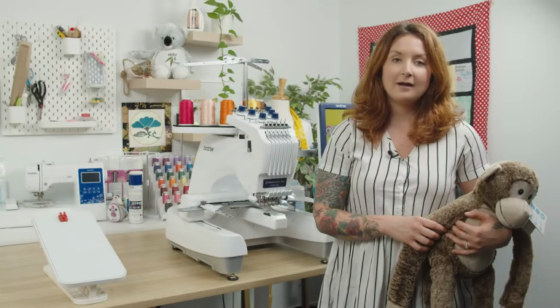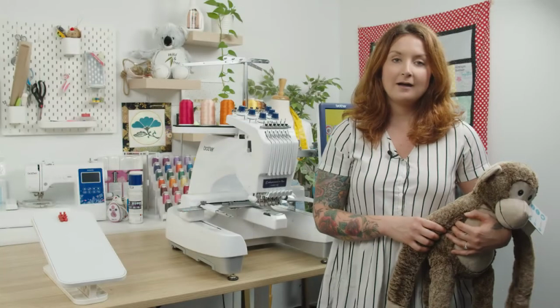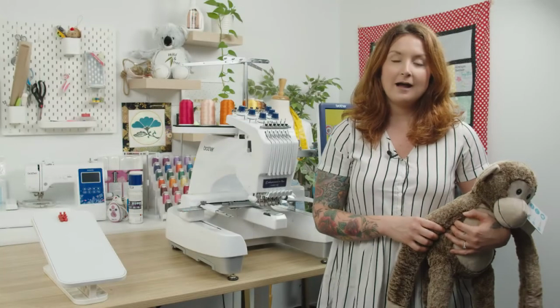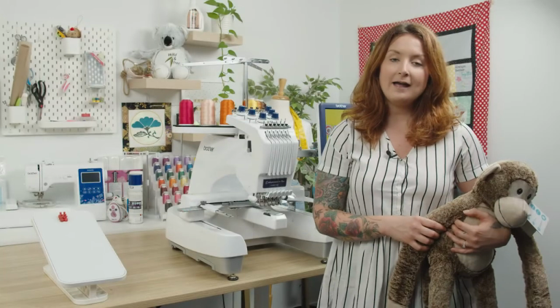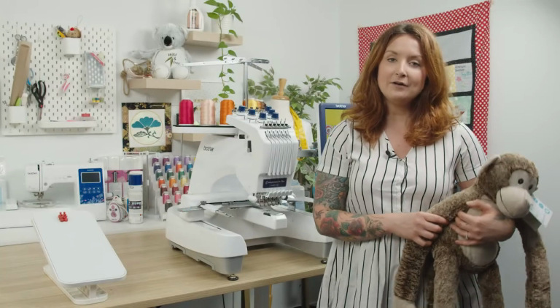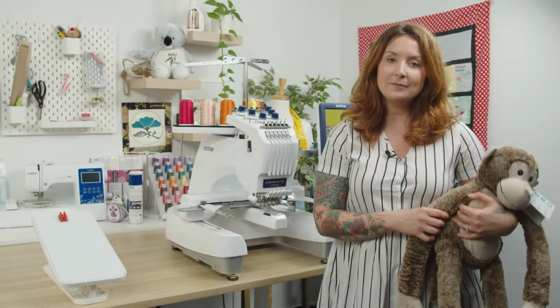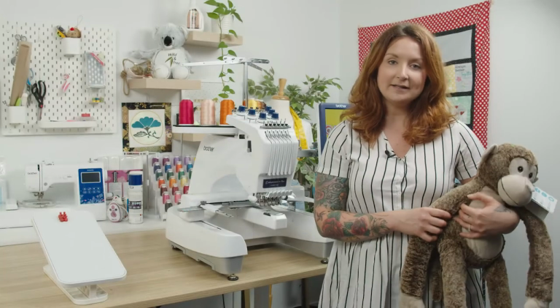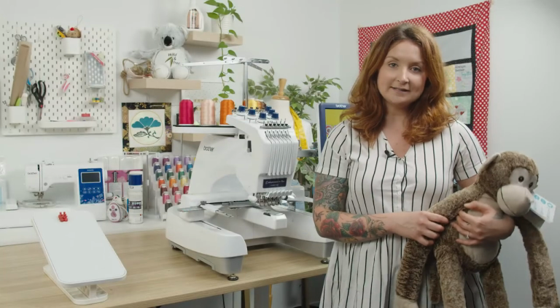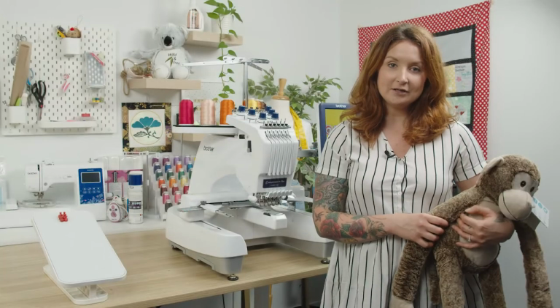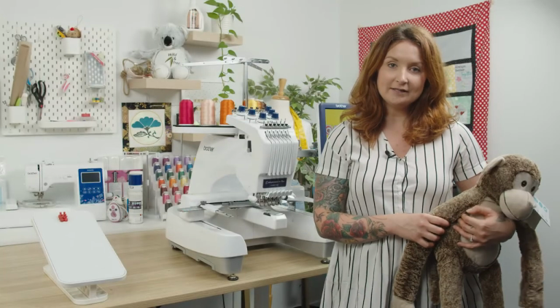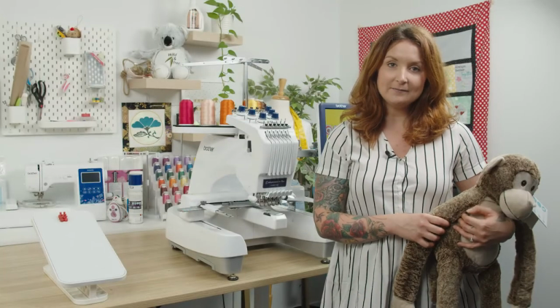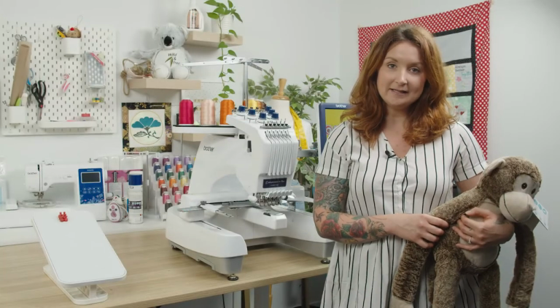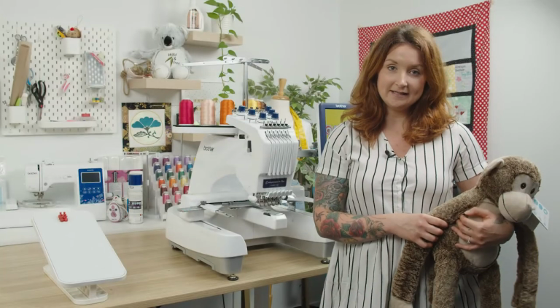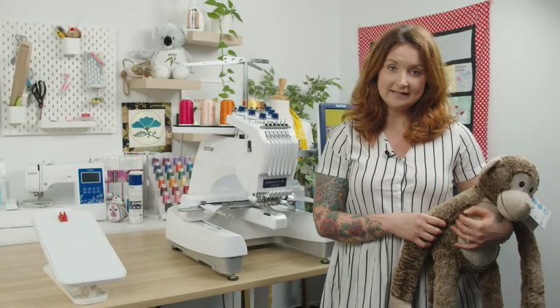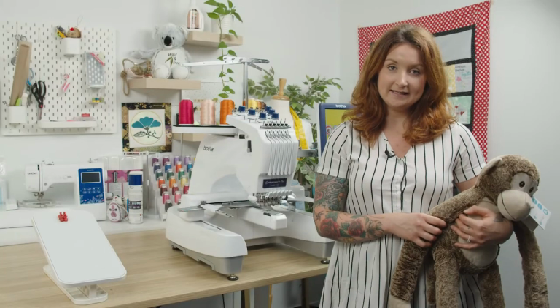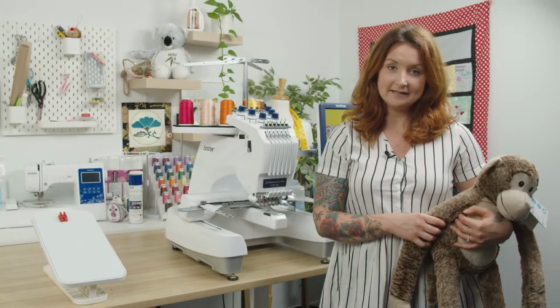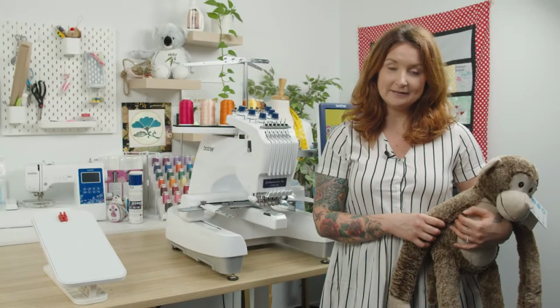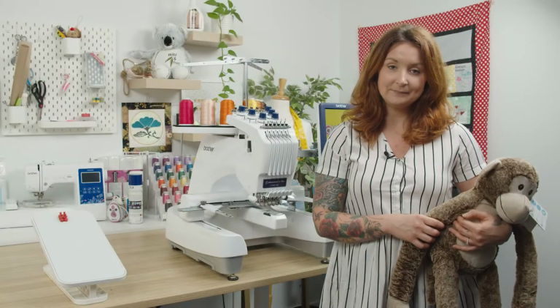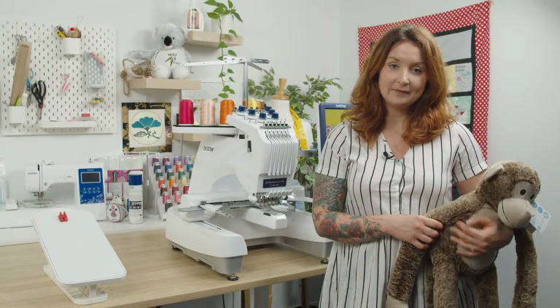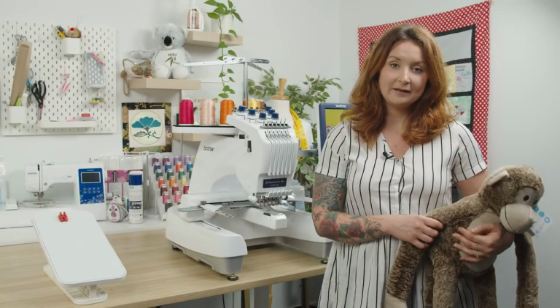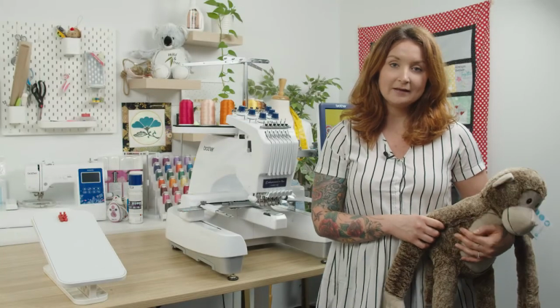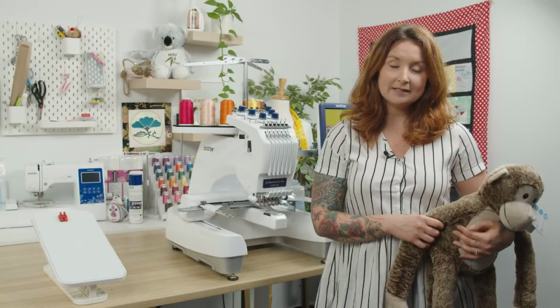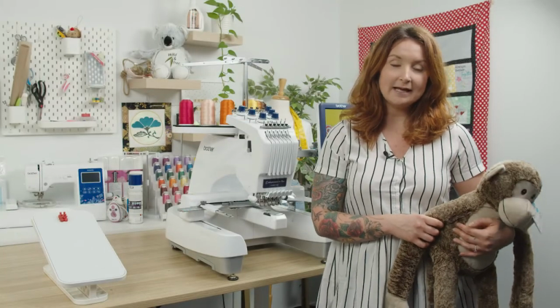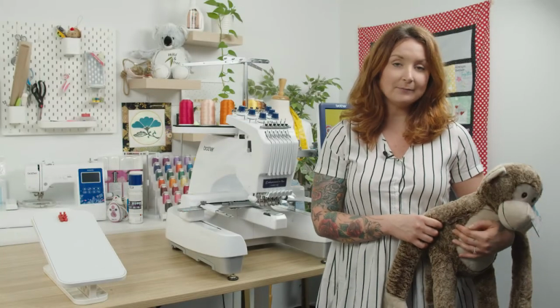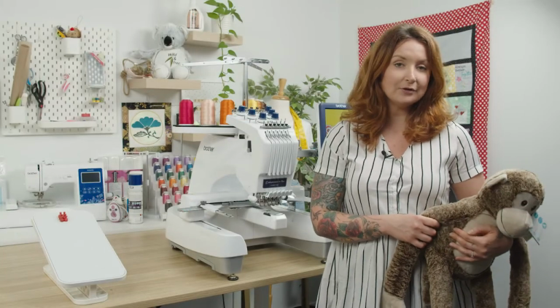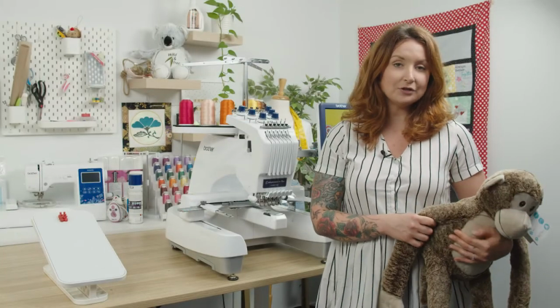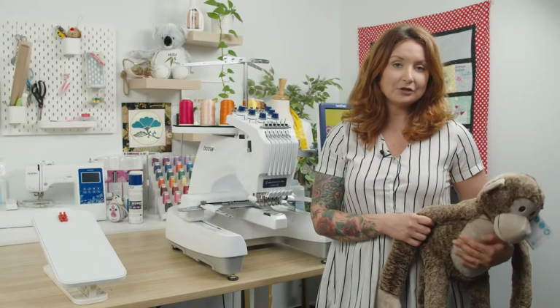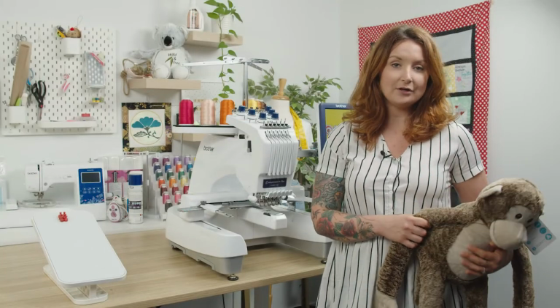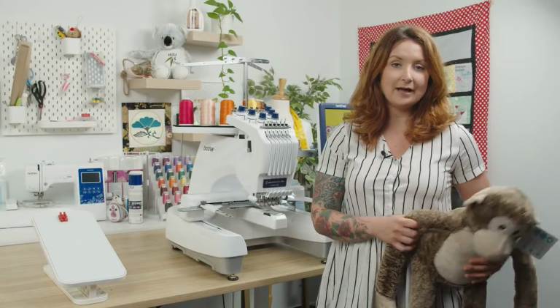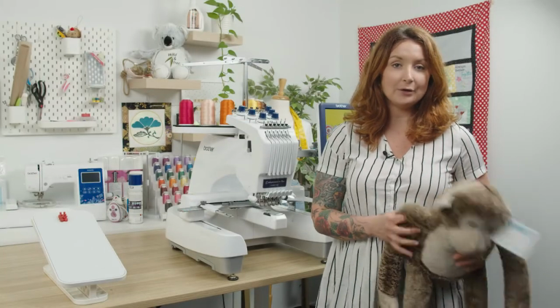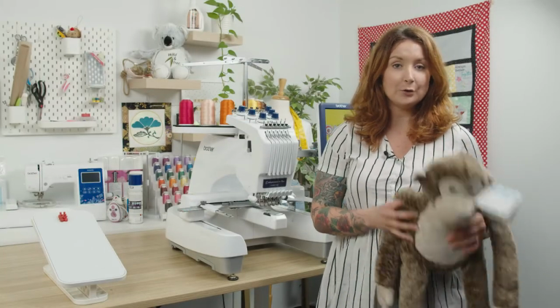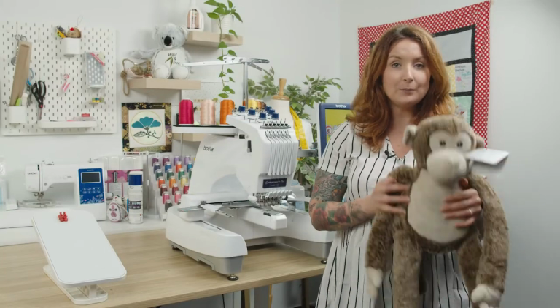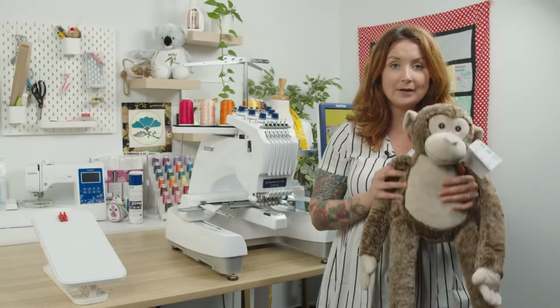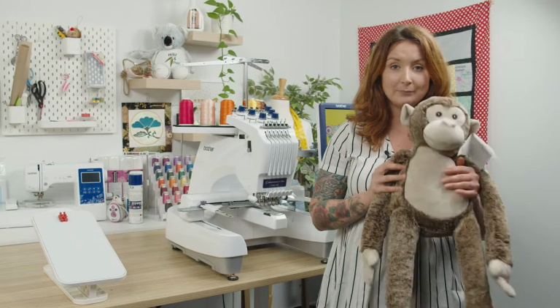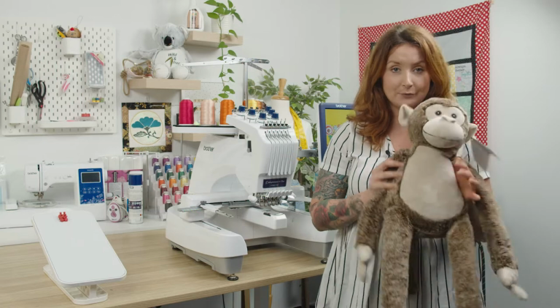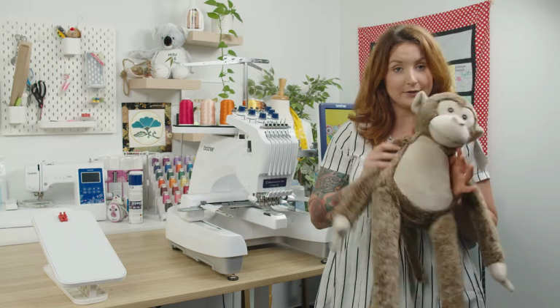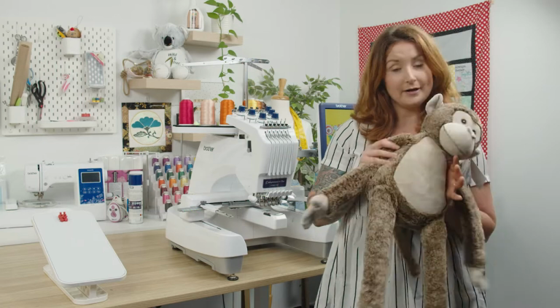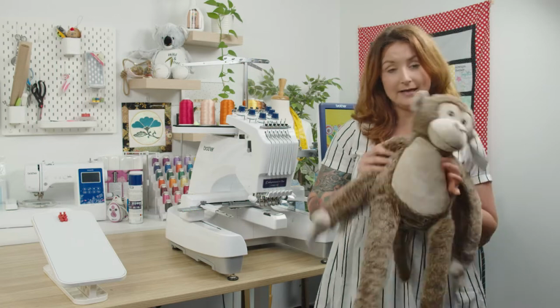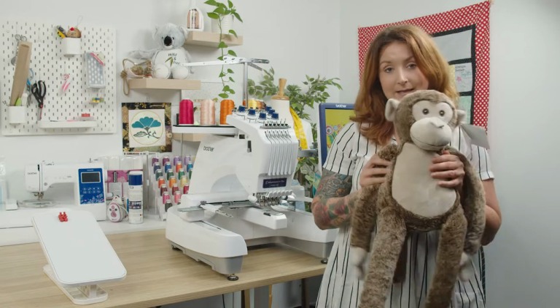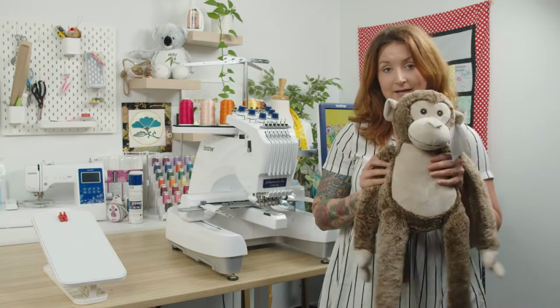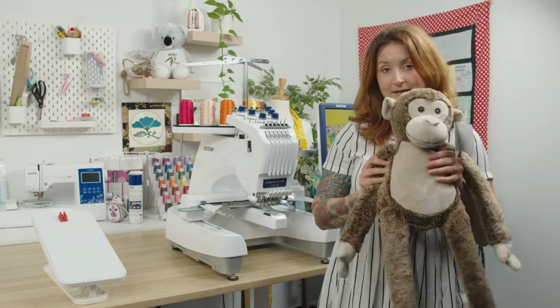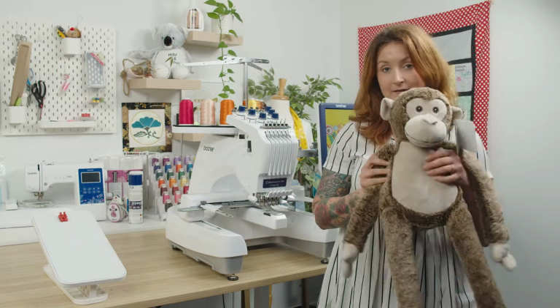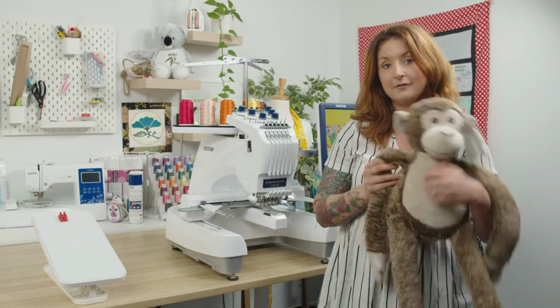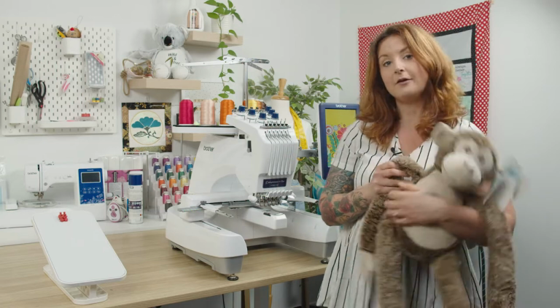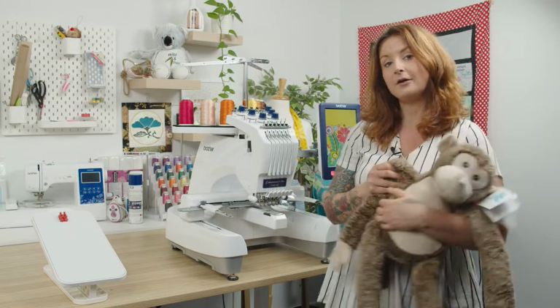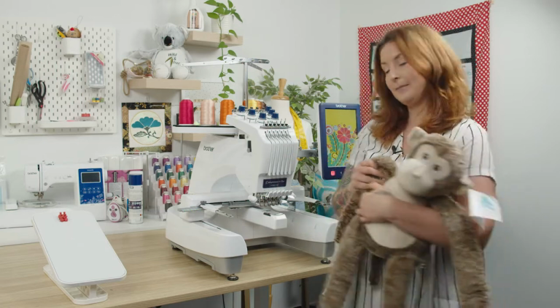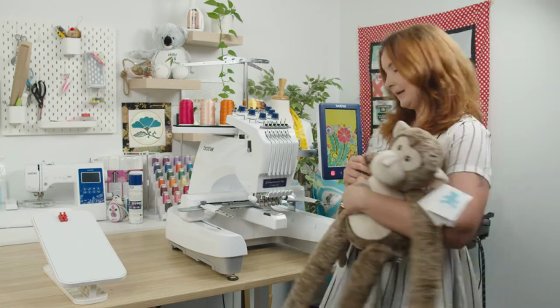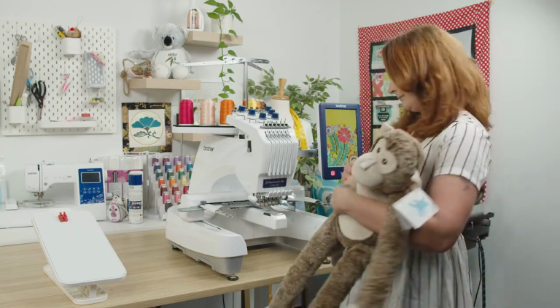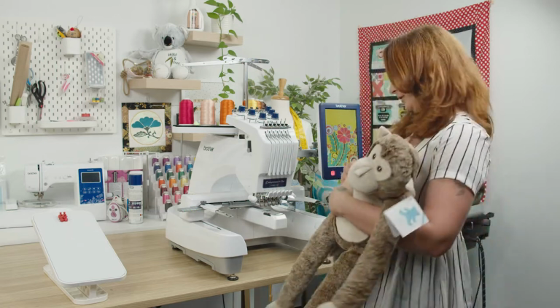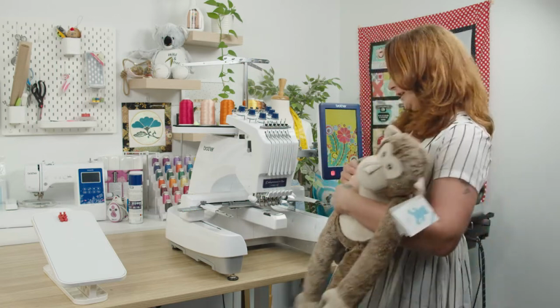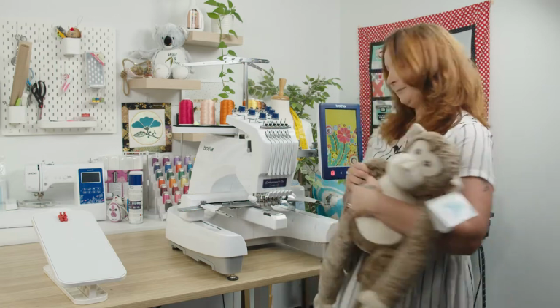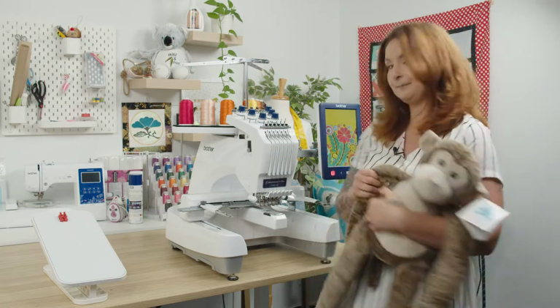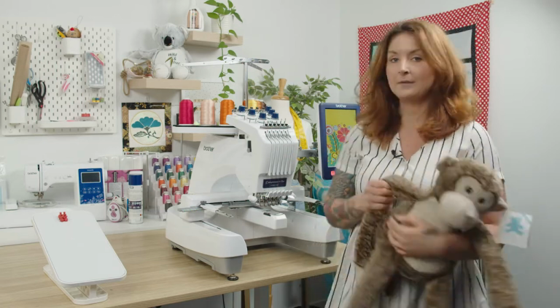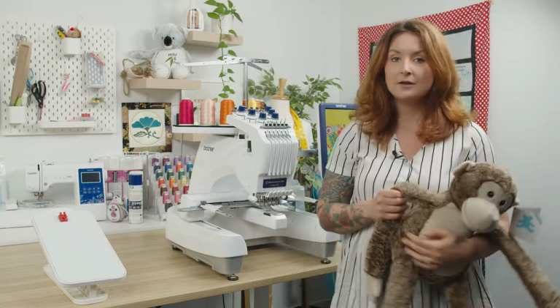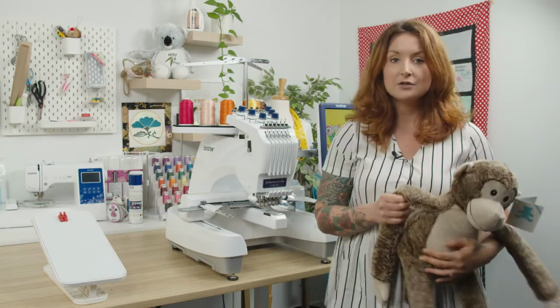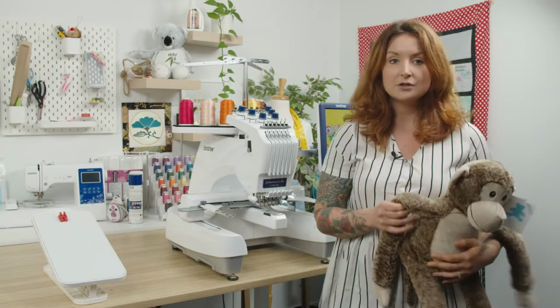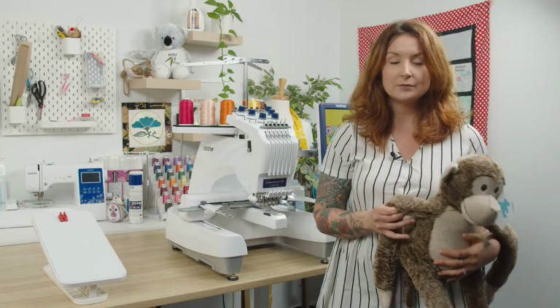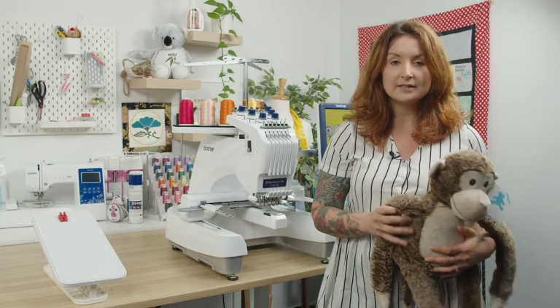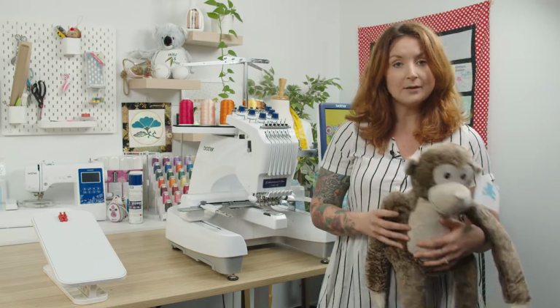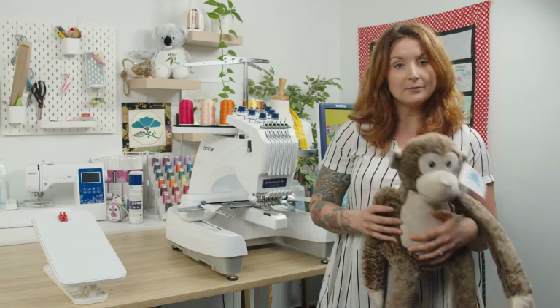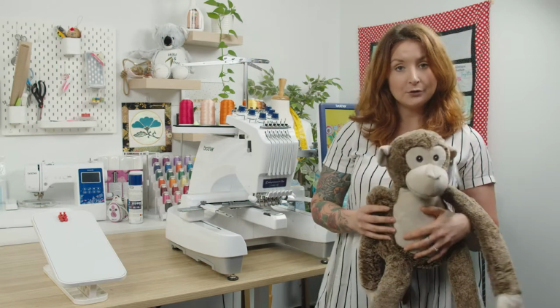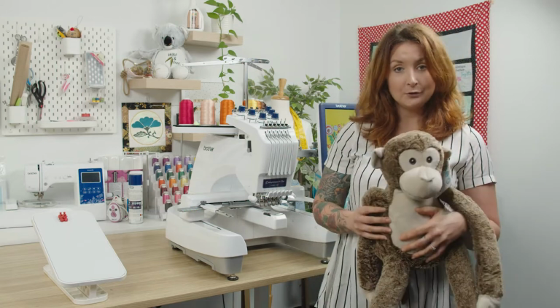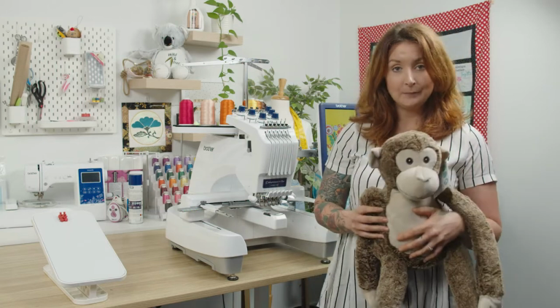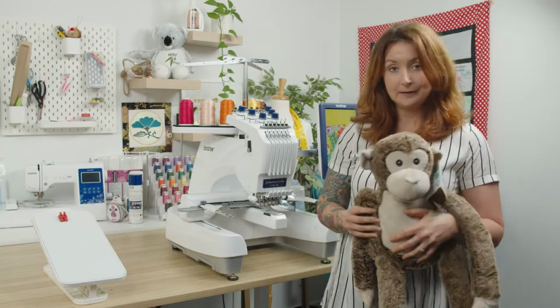Hi everyone, it's Holly from Echidna here. Today I'm going to show you how to hoop and embroider an Embroidery Buddy on a PR machine. So we'll start with the hooping.